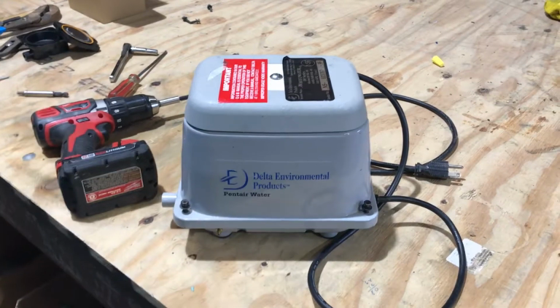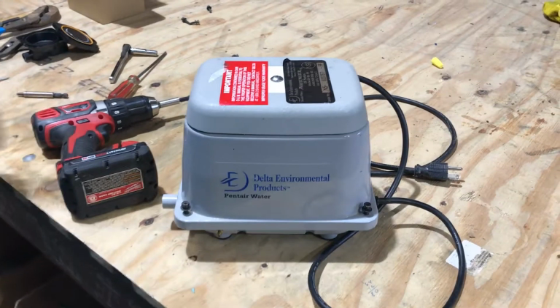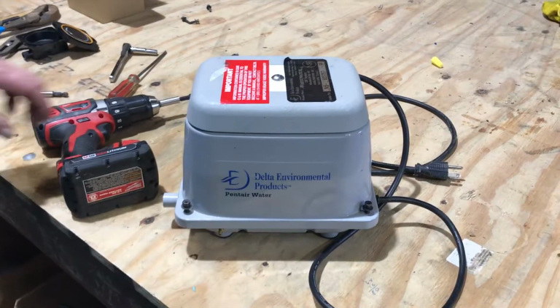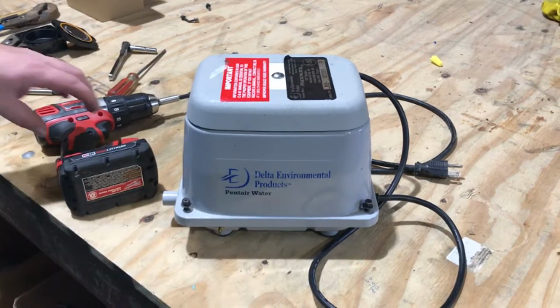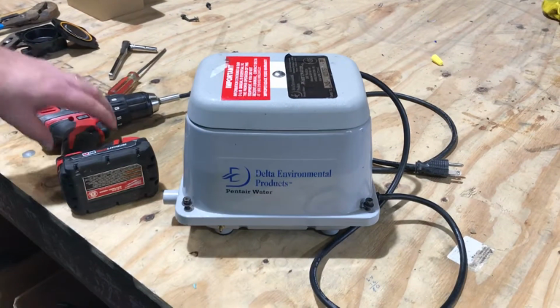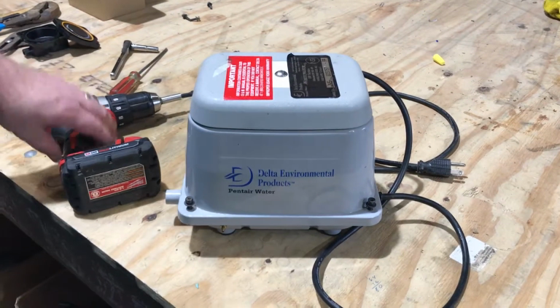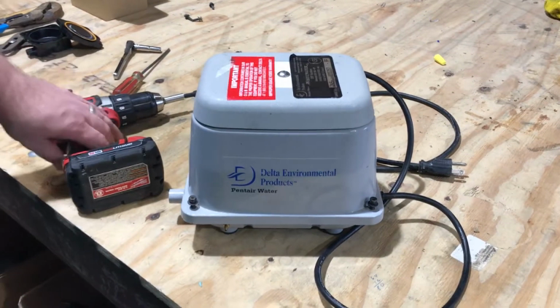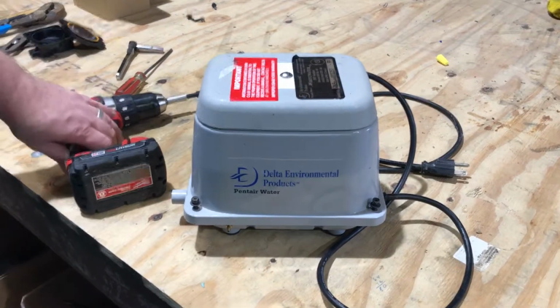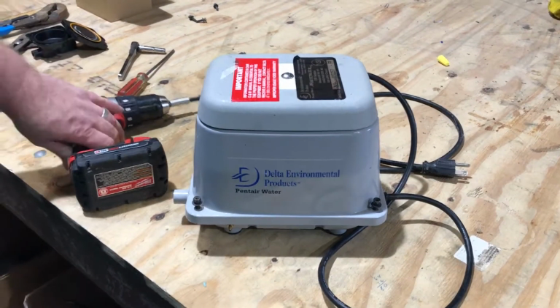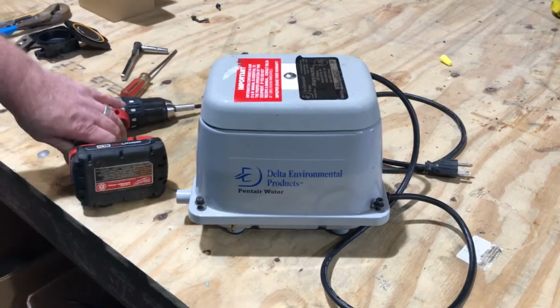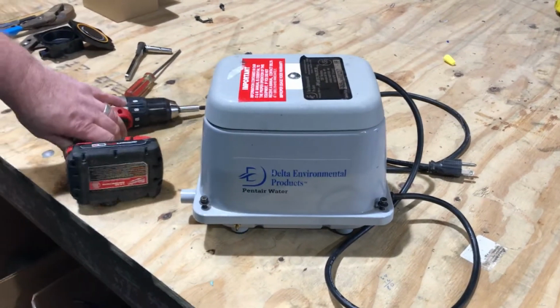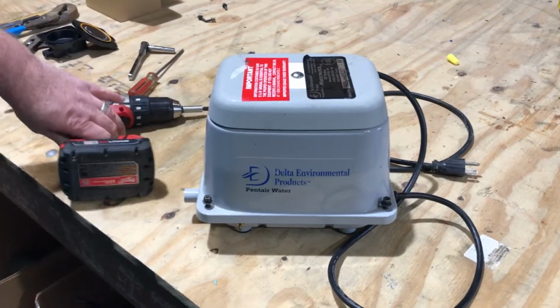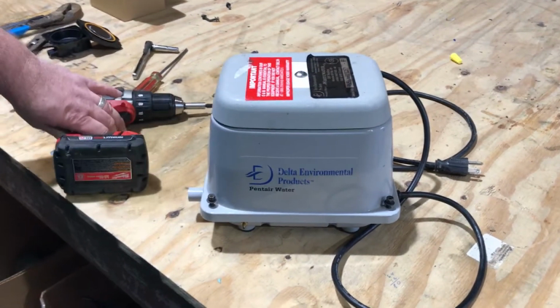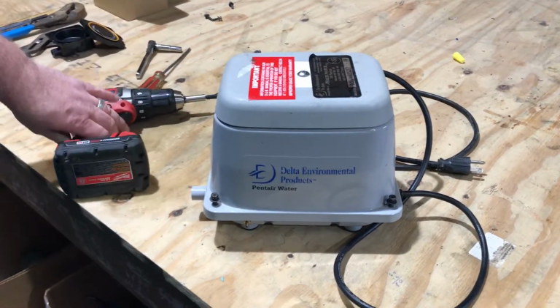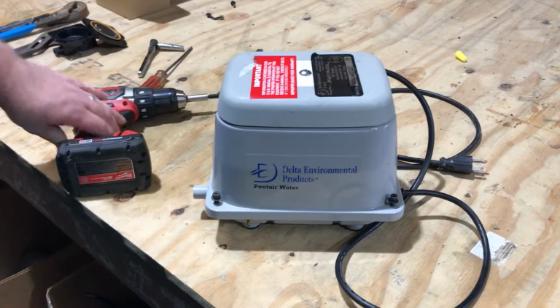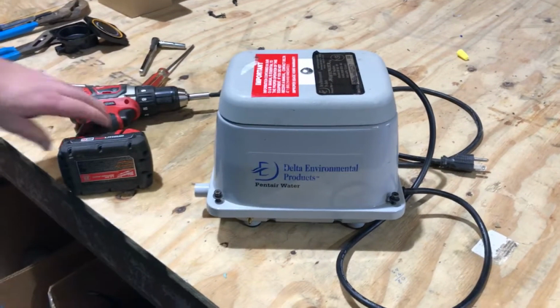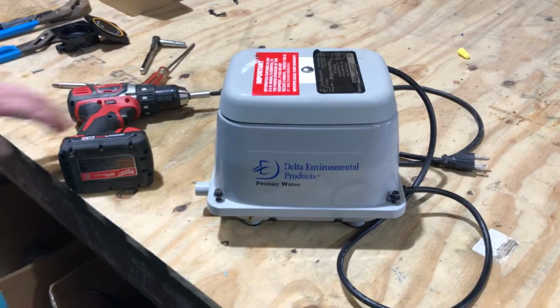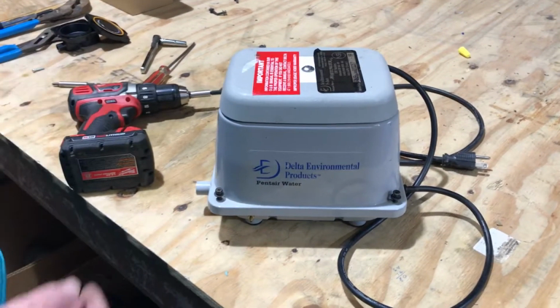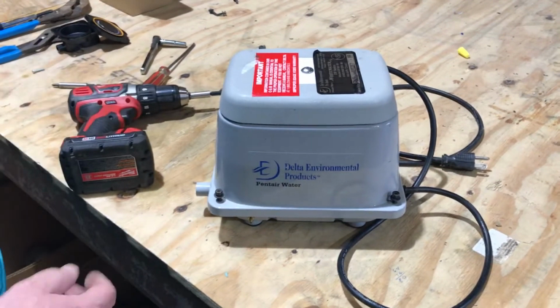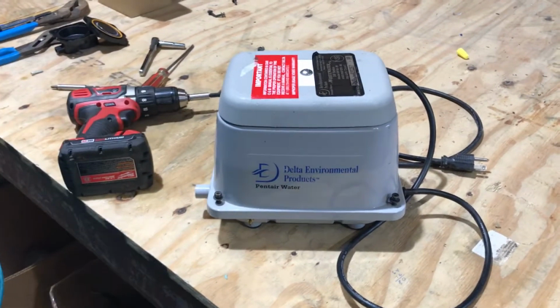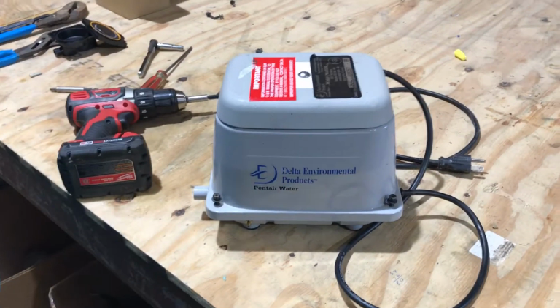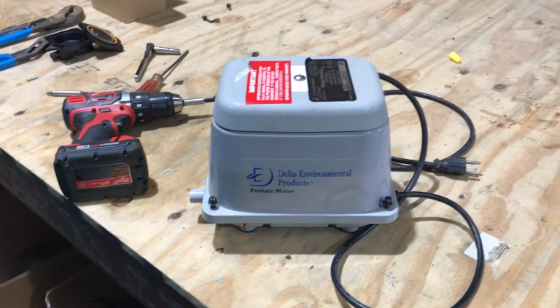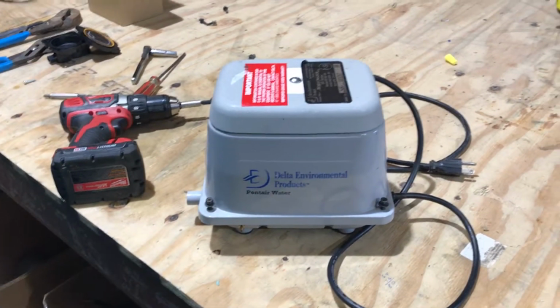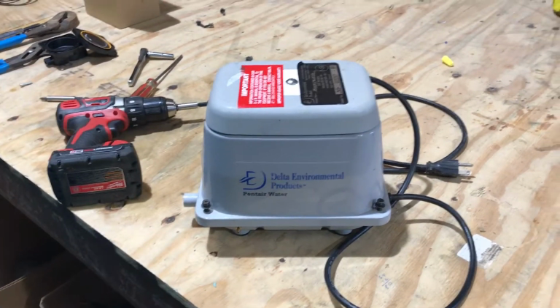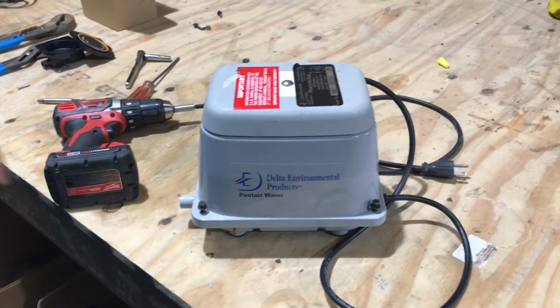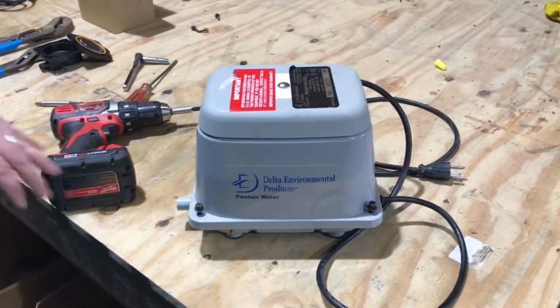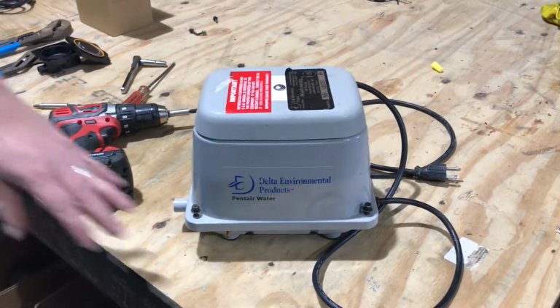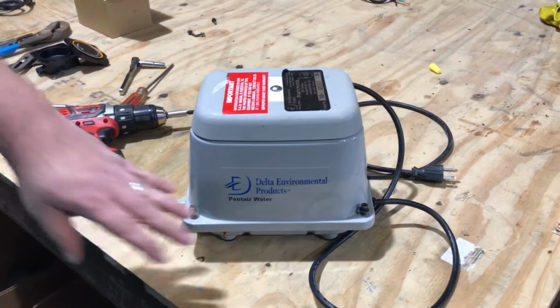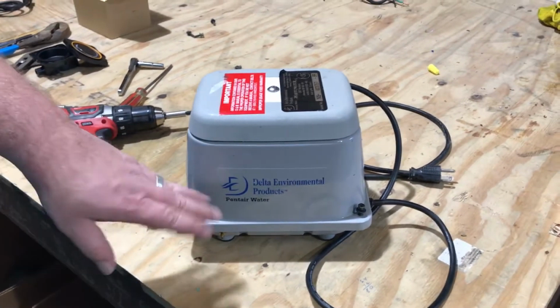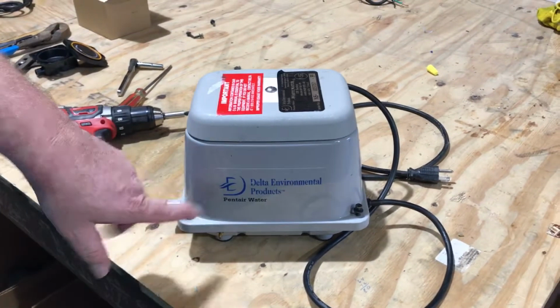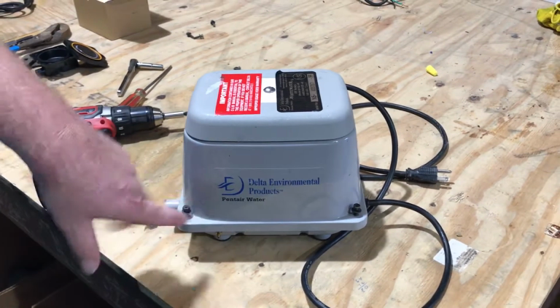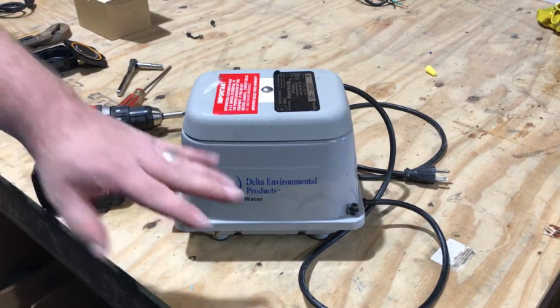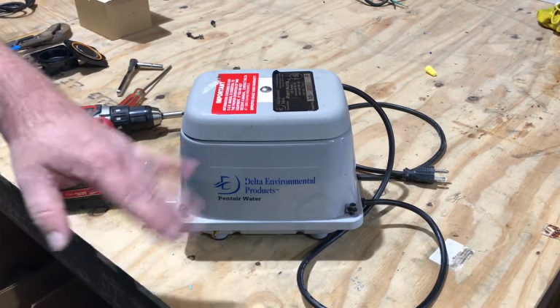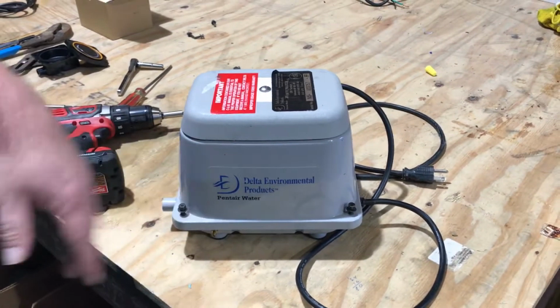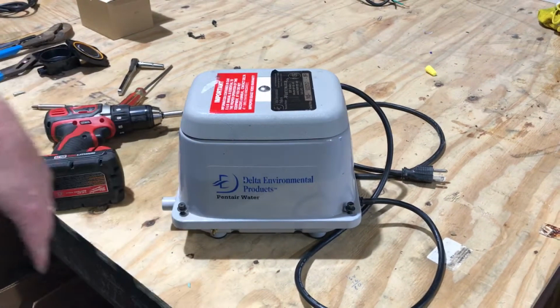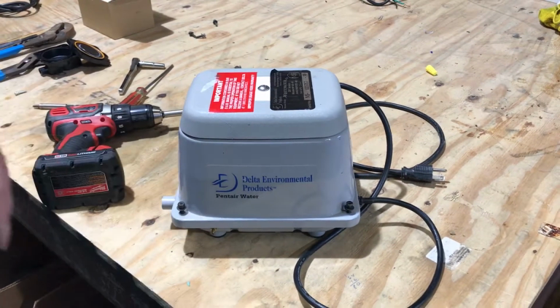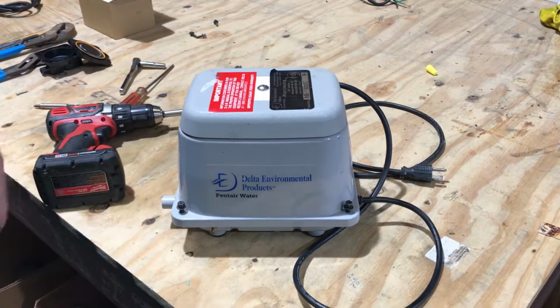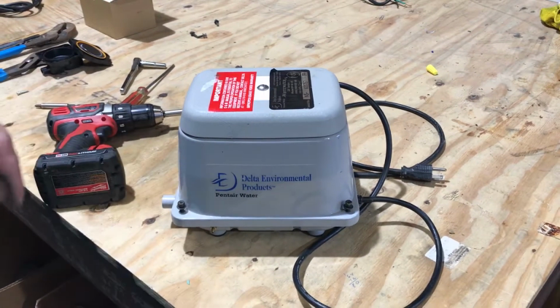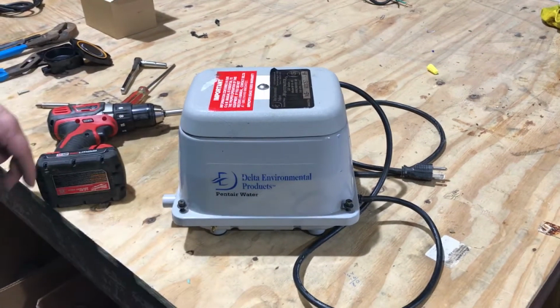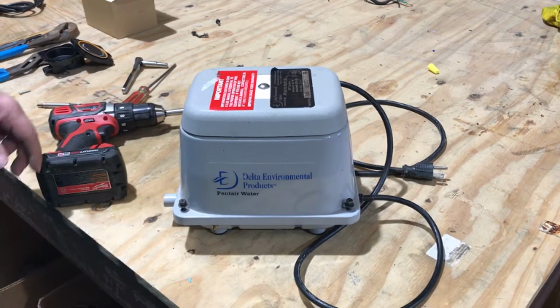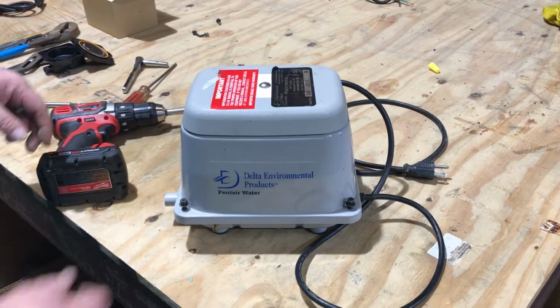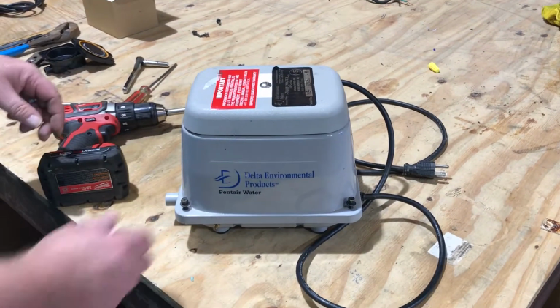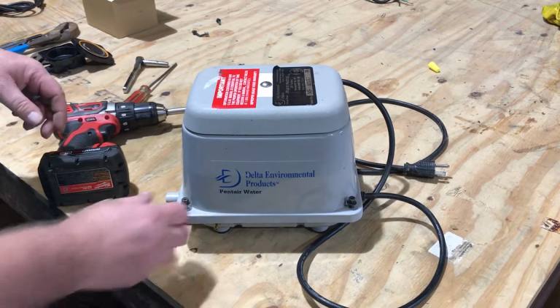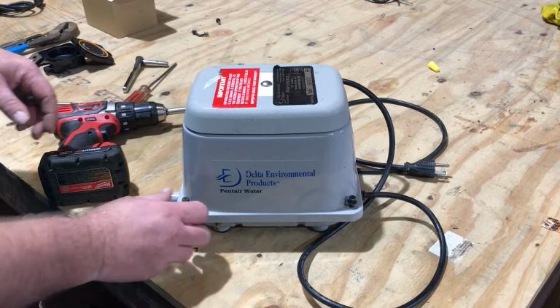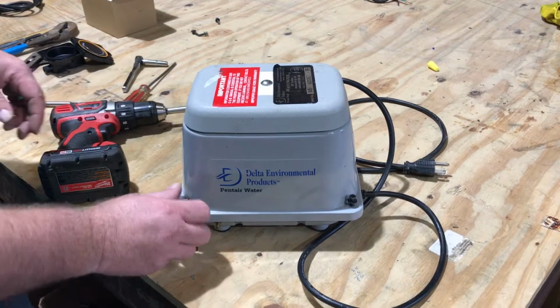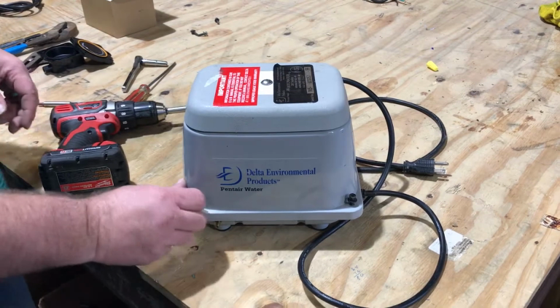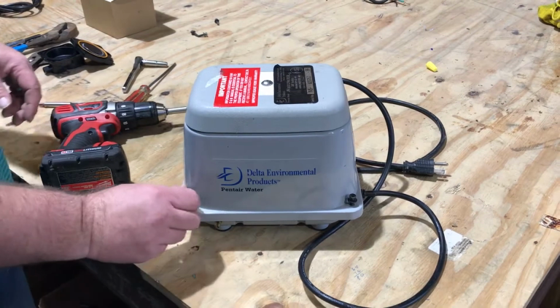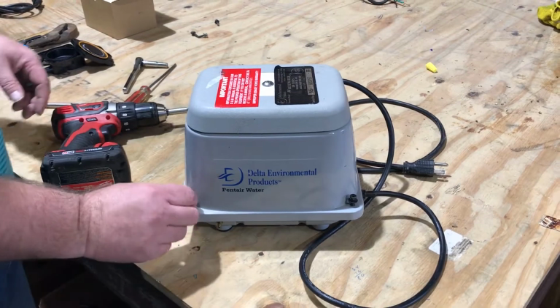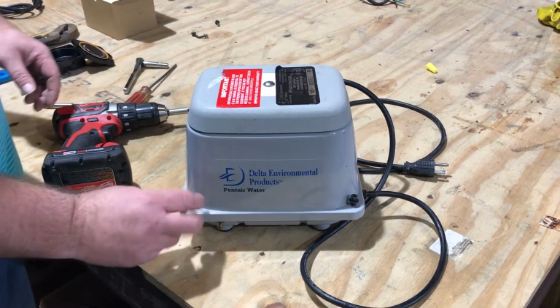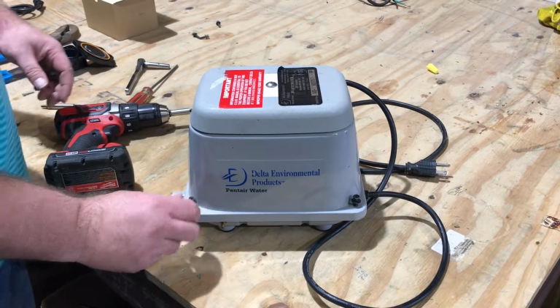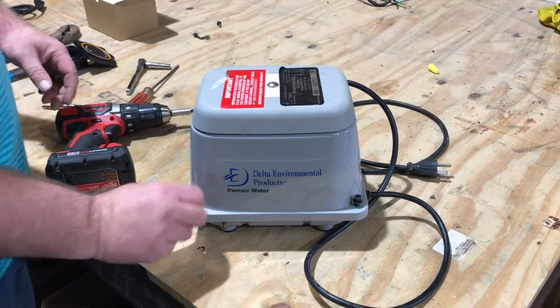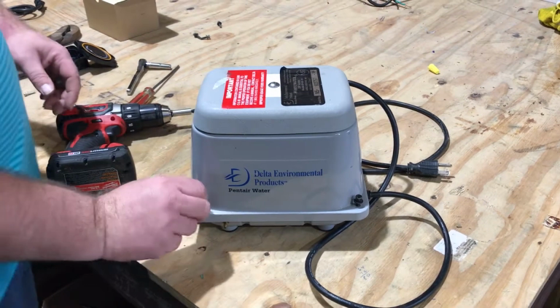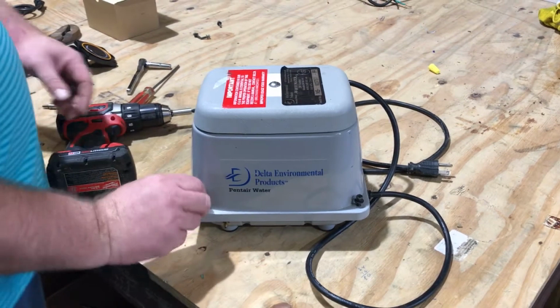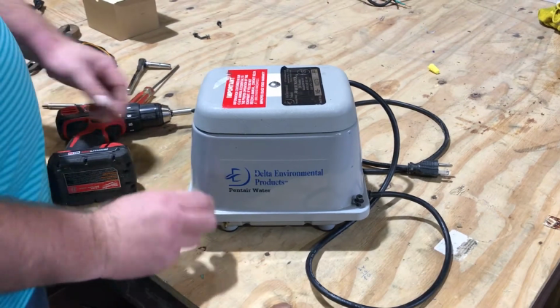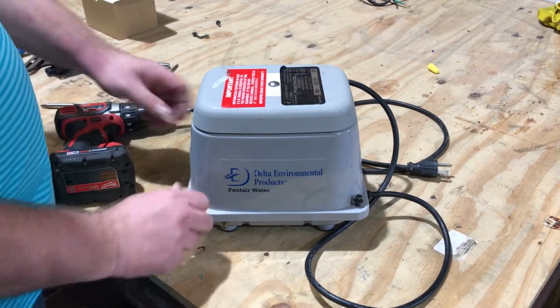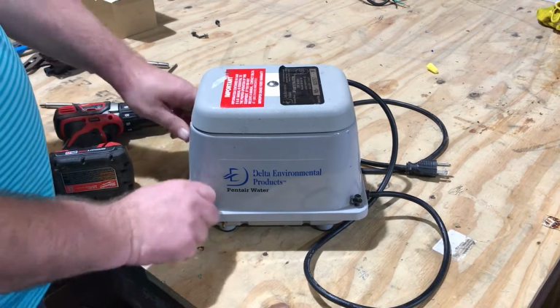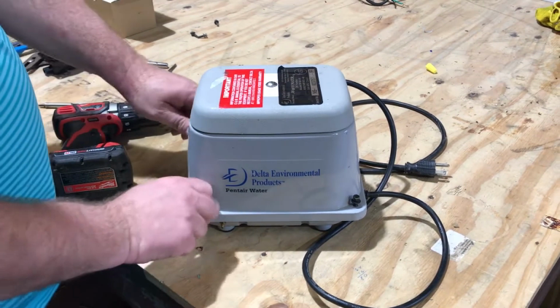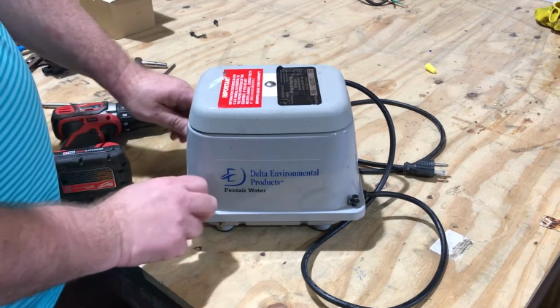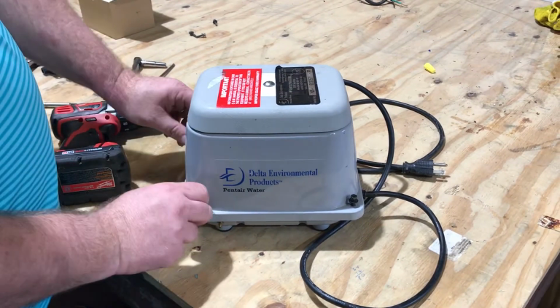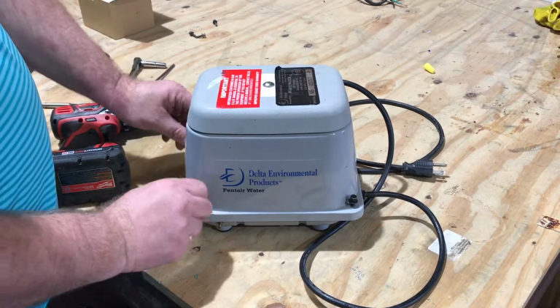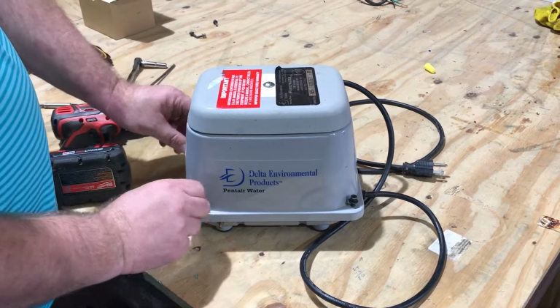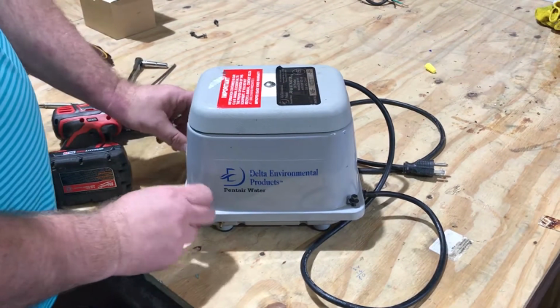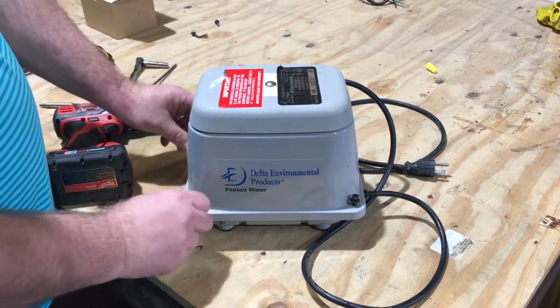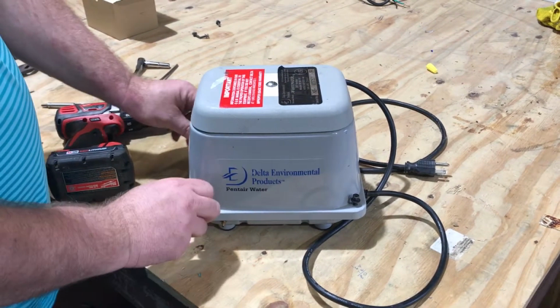Adam here with Wholesale Septic Supply. What we have is a Delta Environmental pump. We're going to show you how to rebuild it.